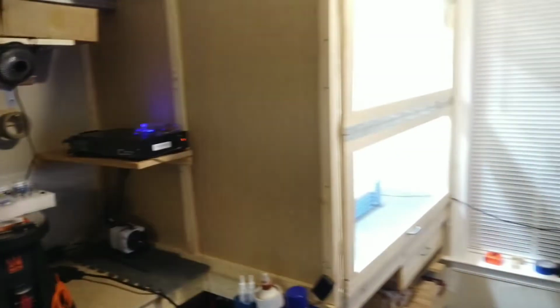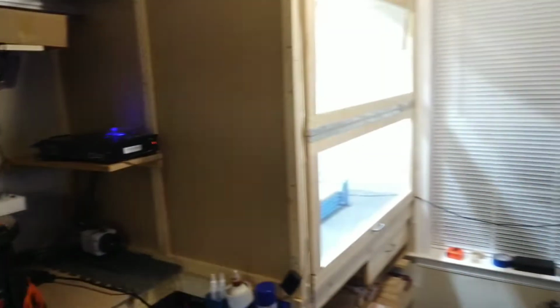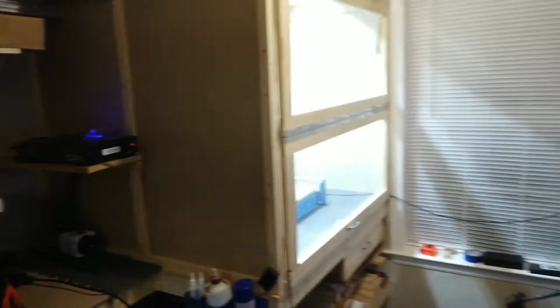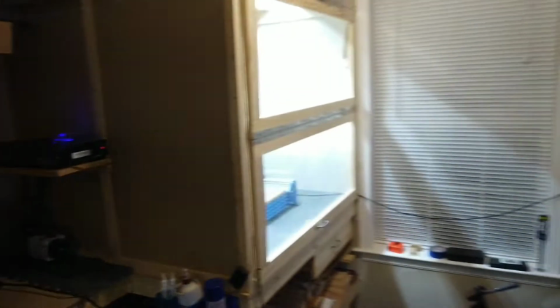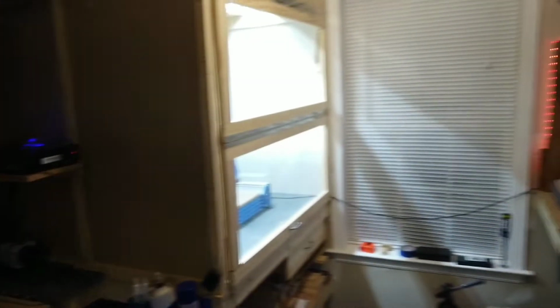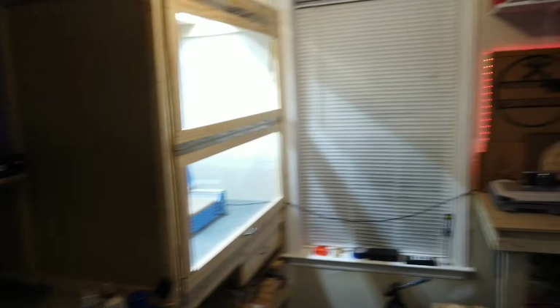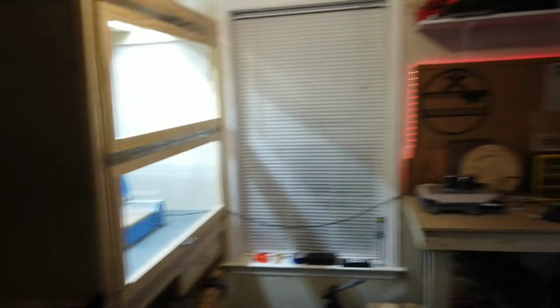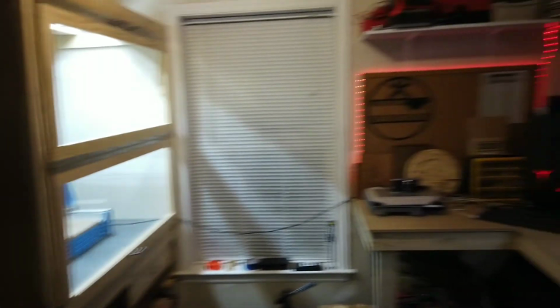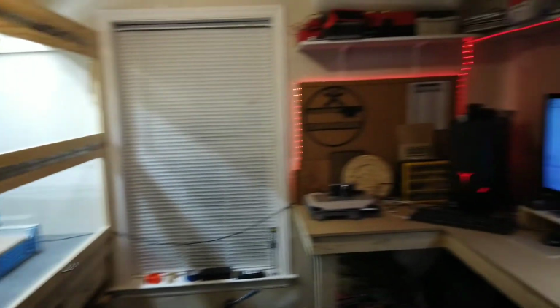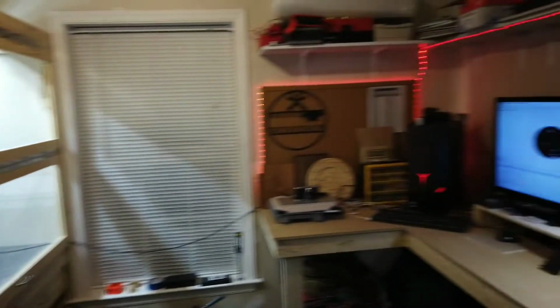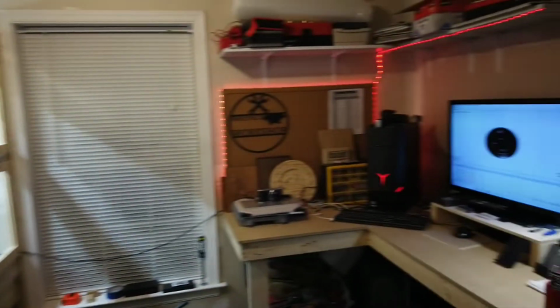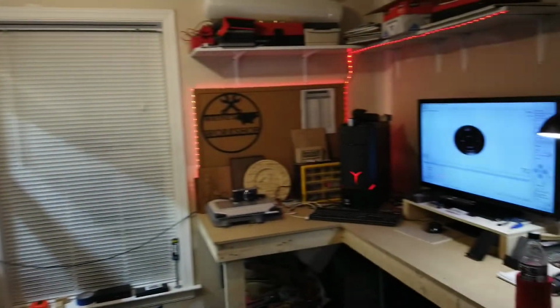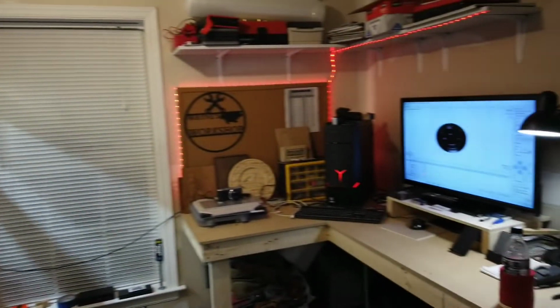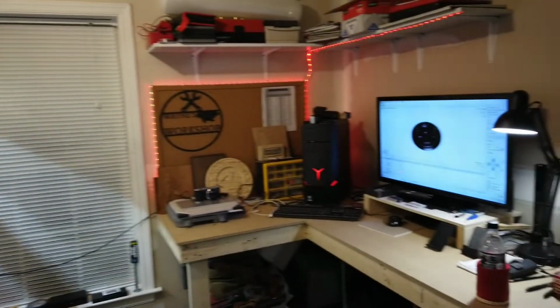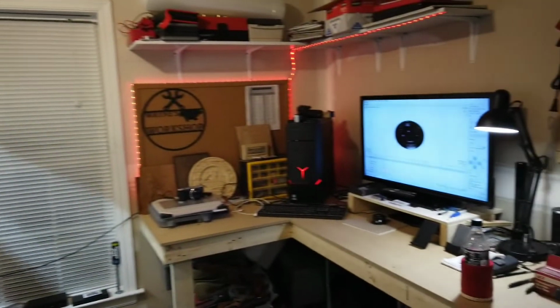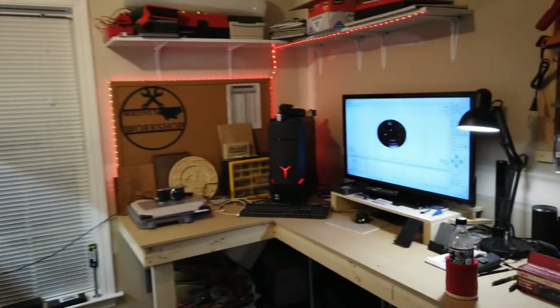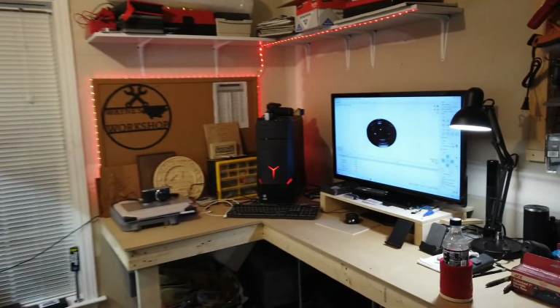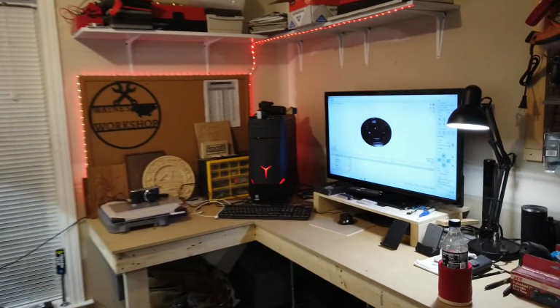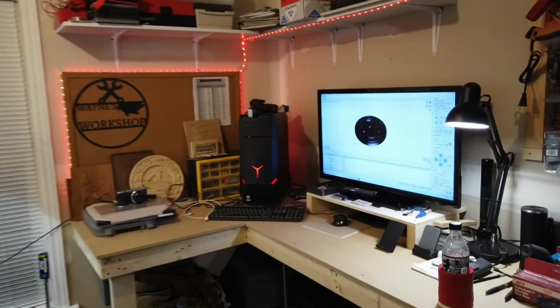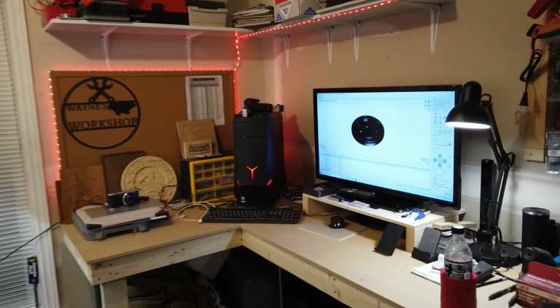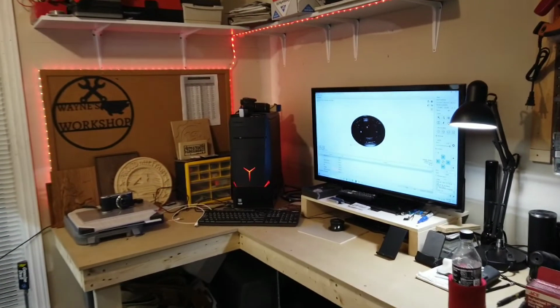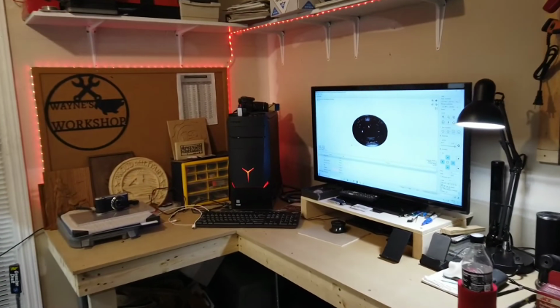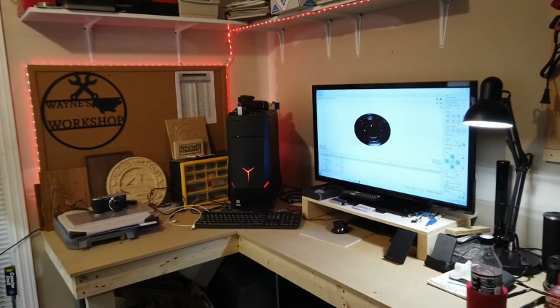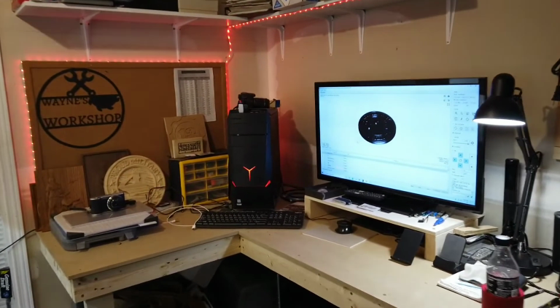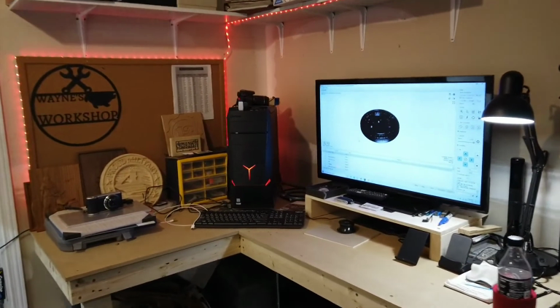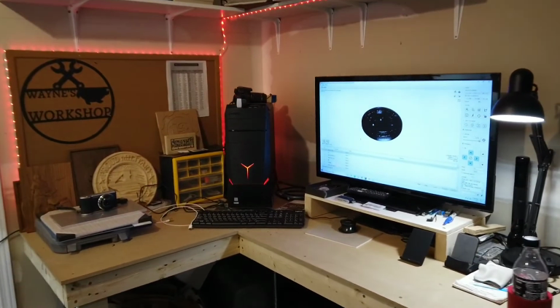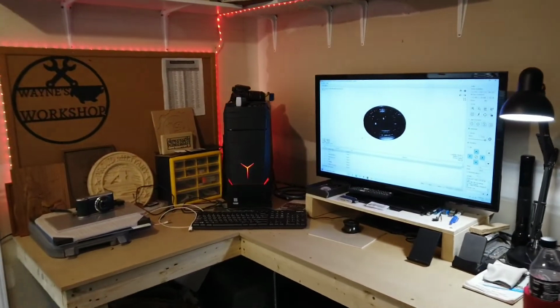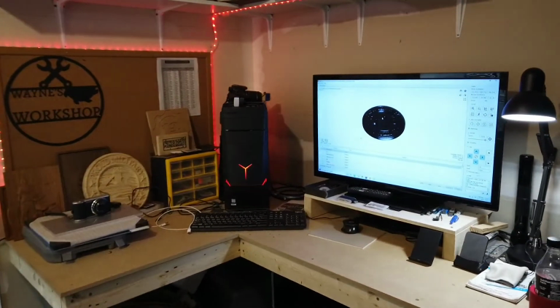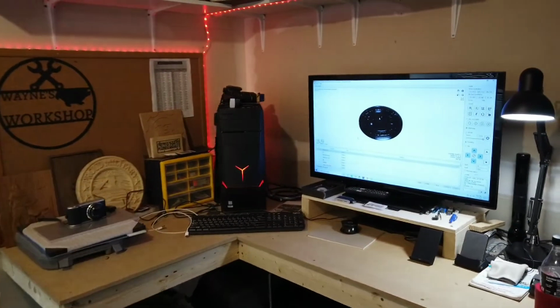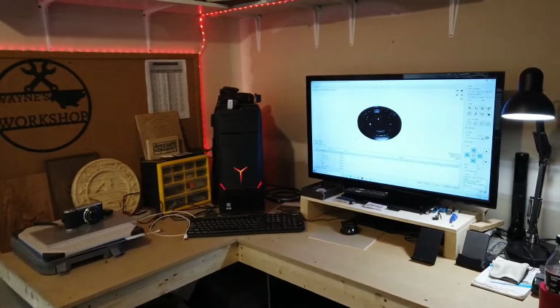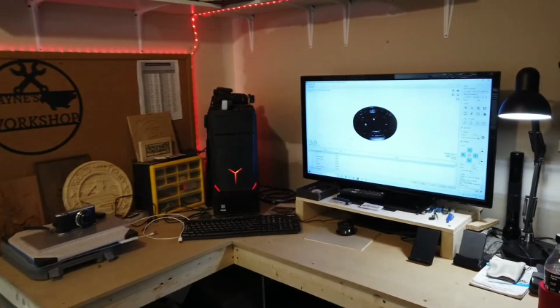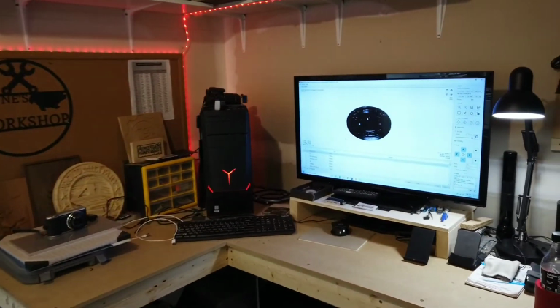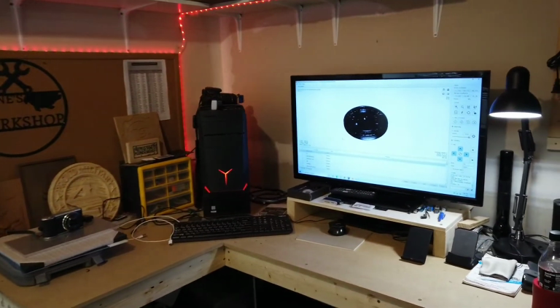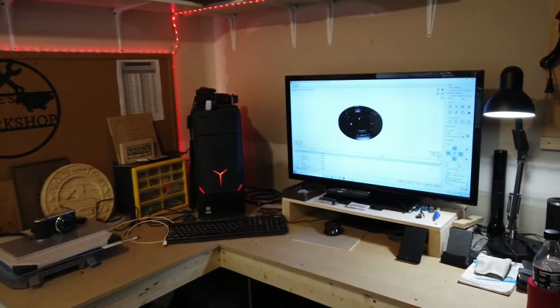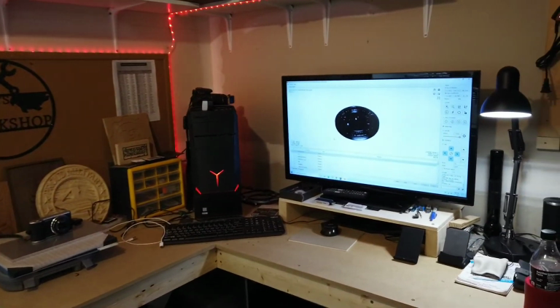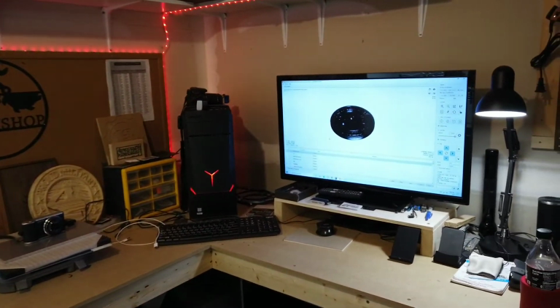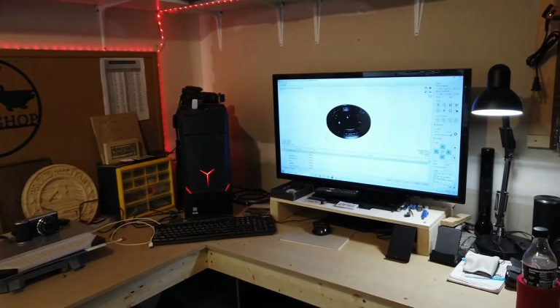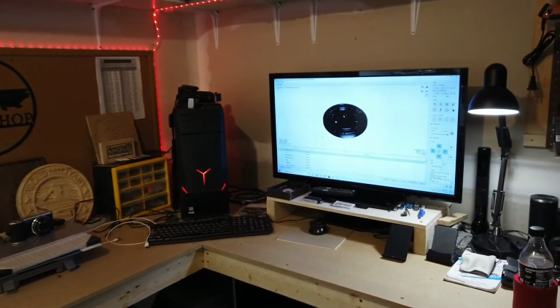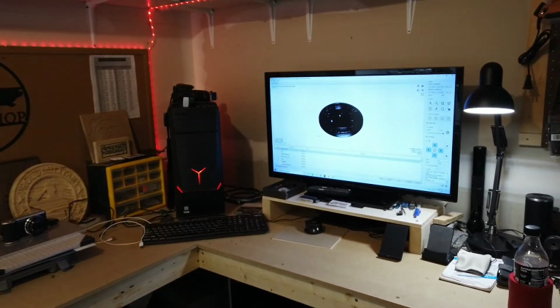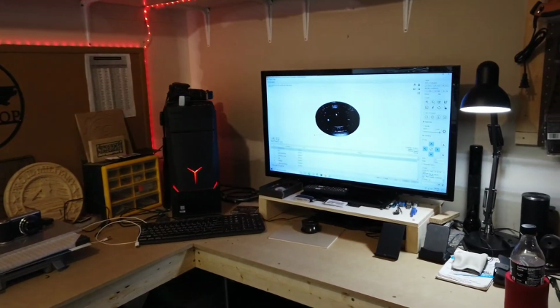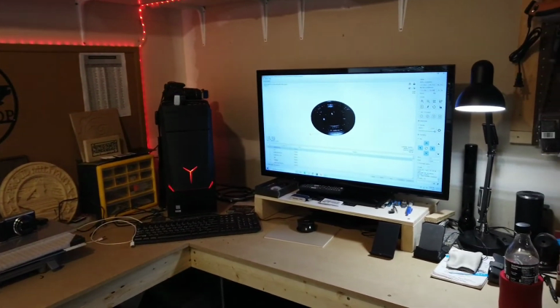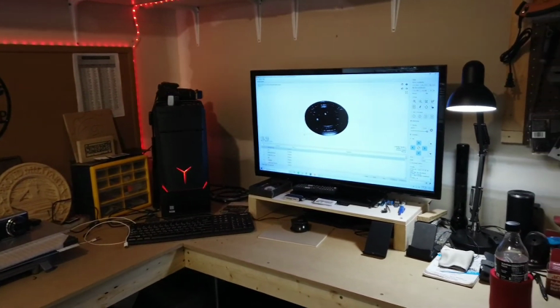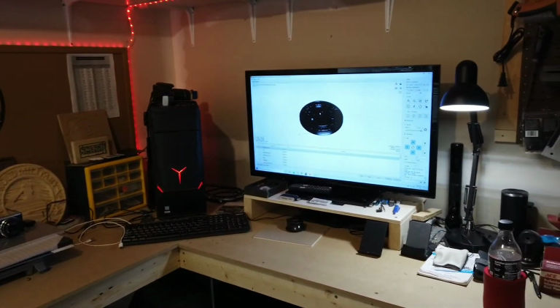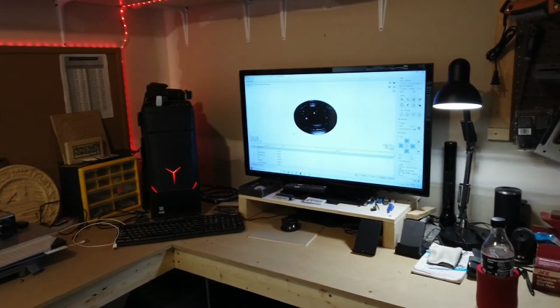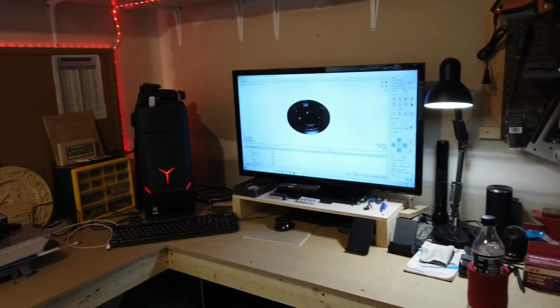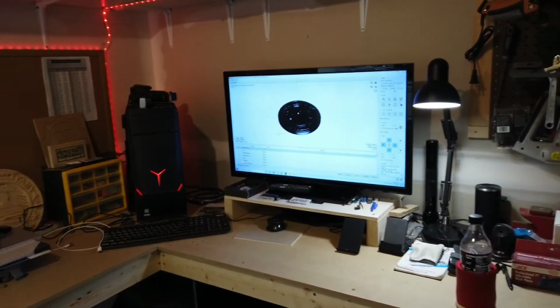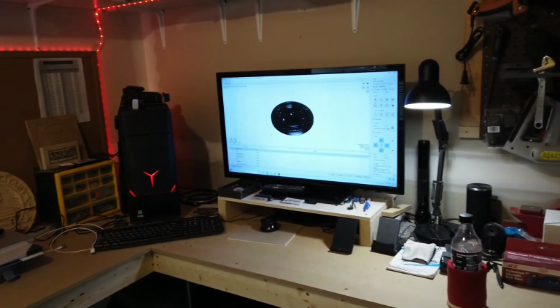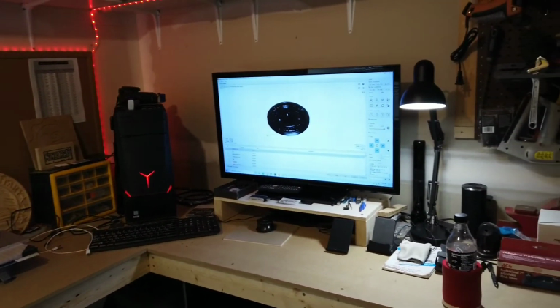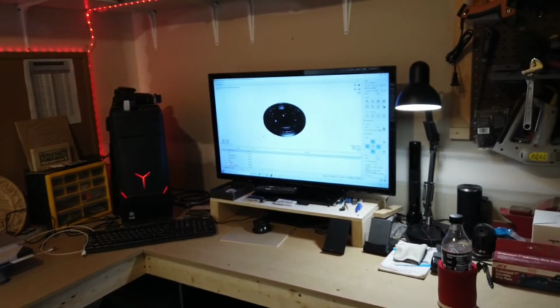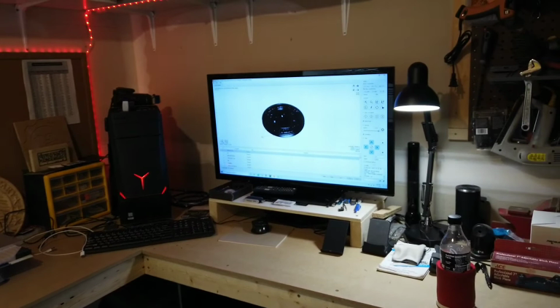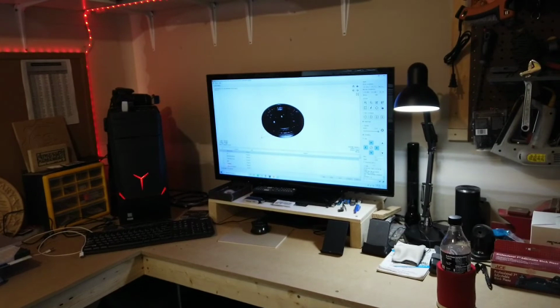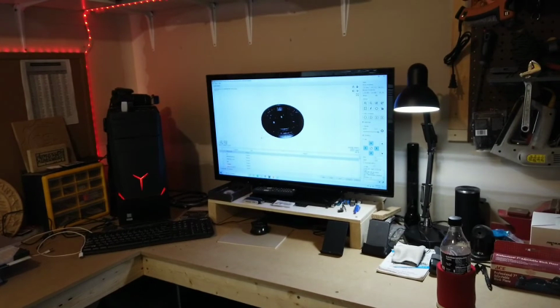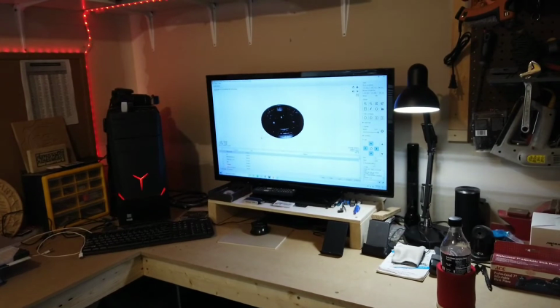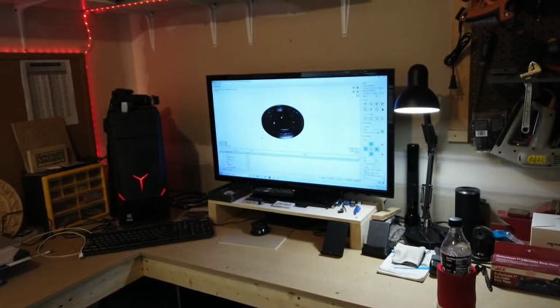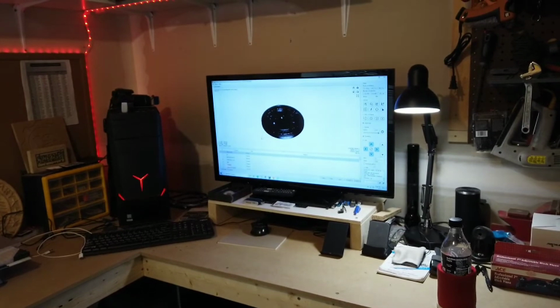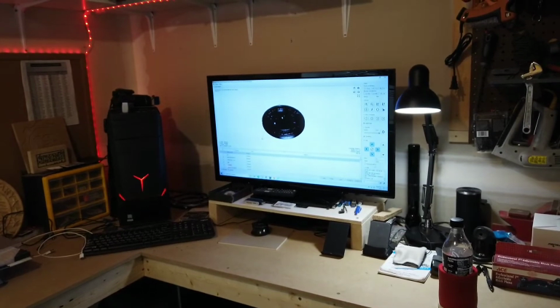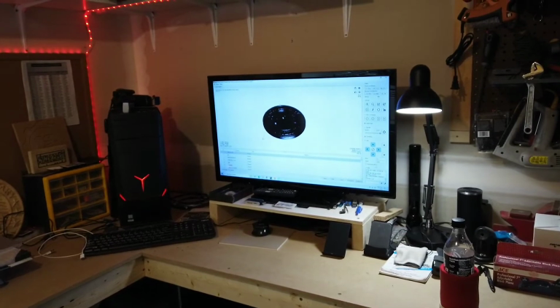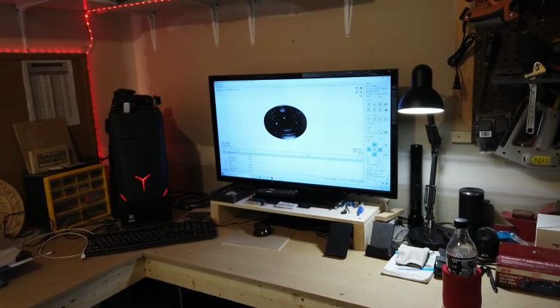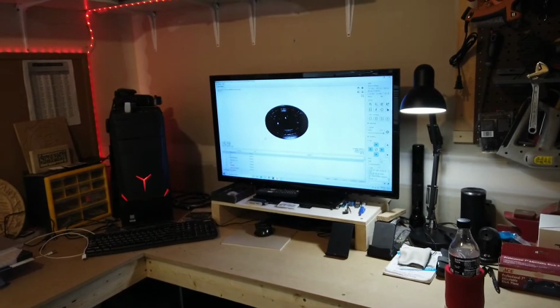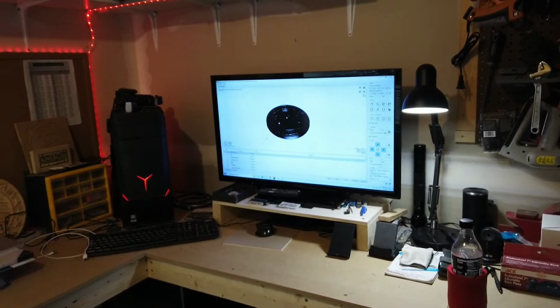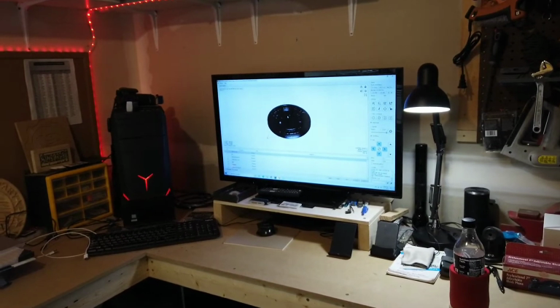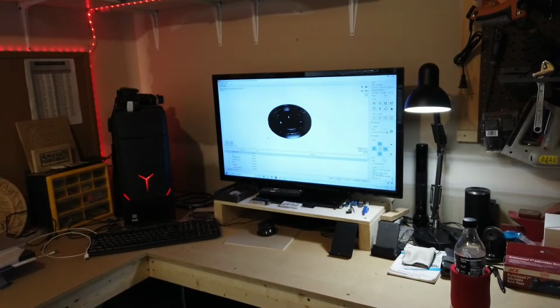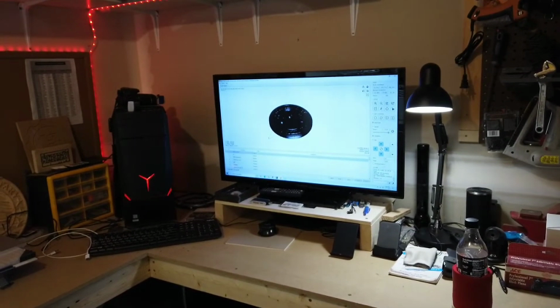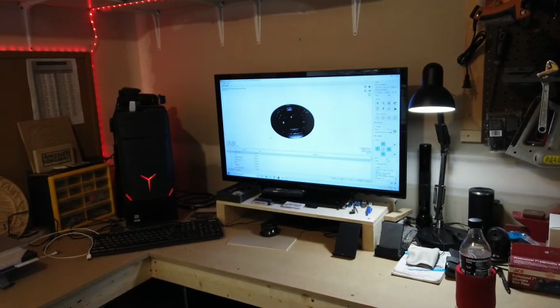Over here is where I keep my computer to run the machine through Candle.